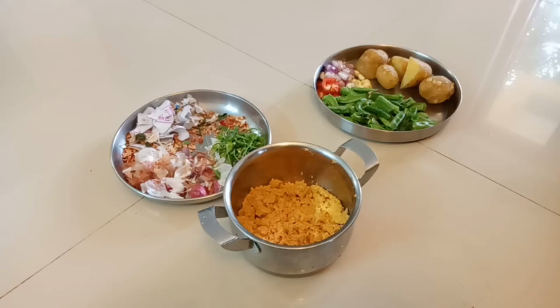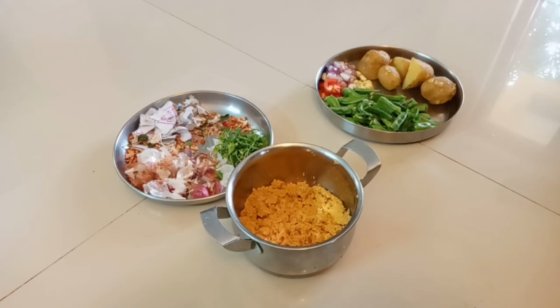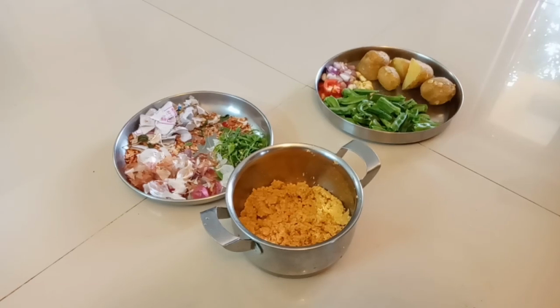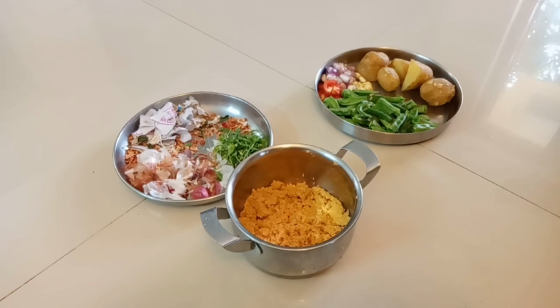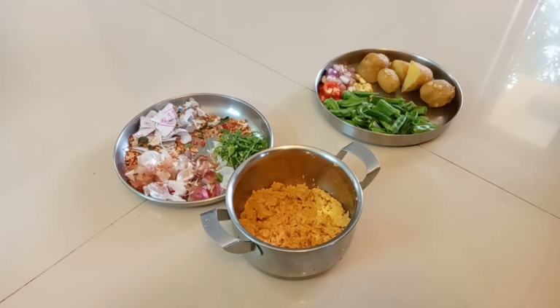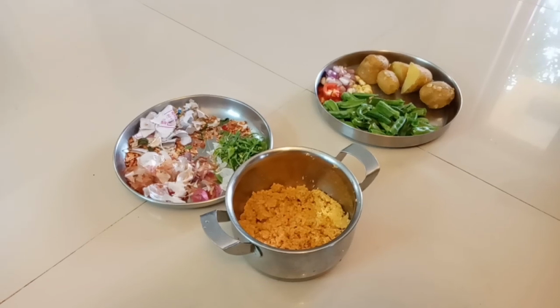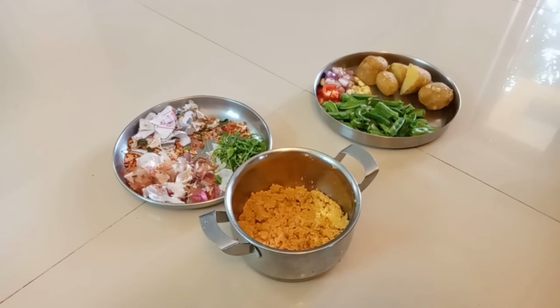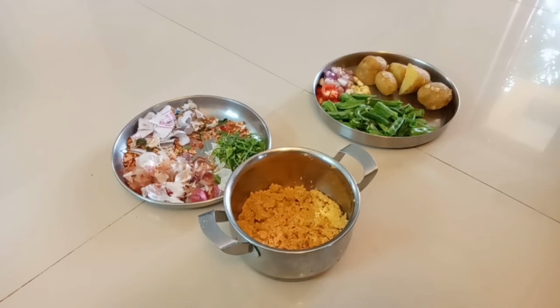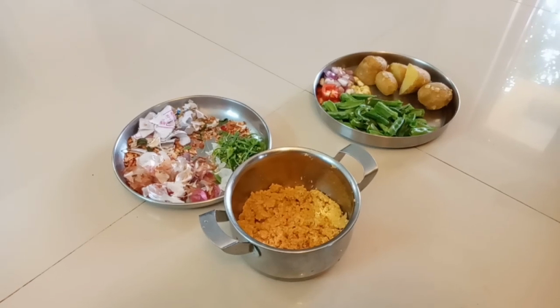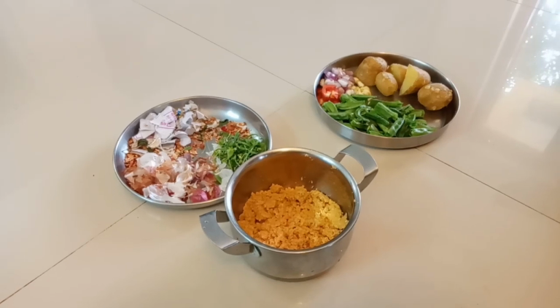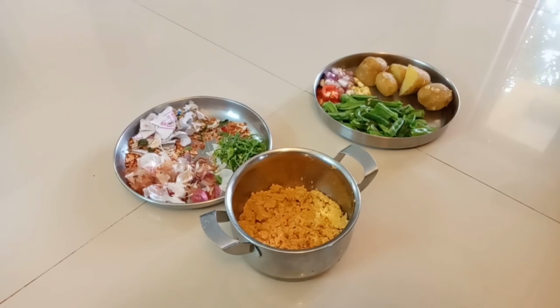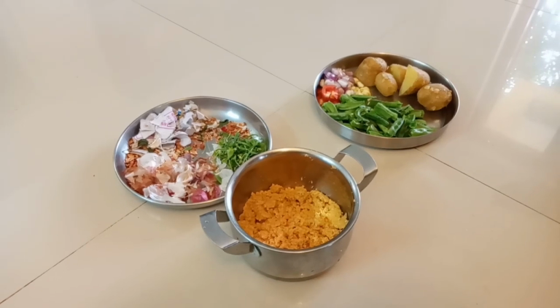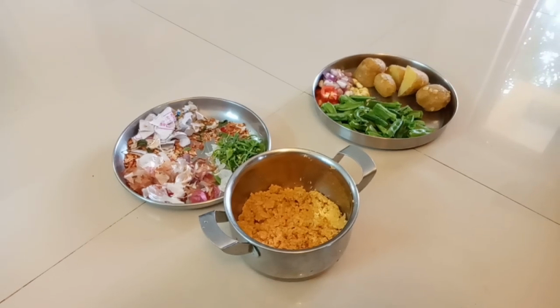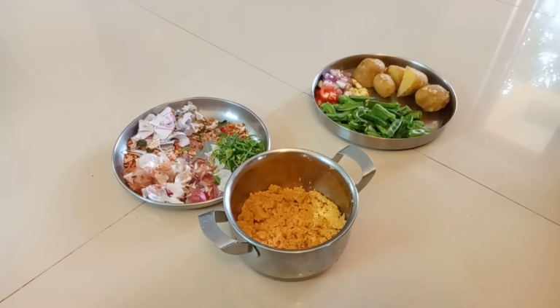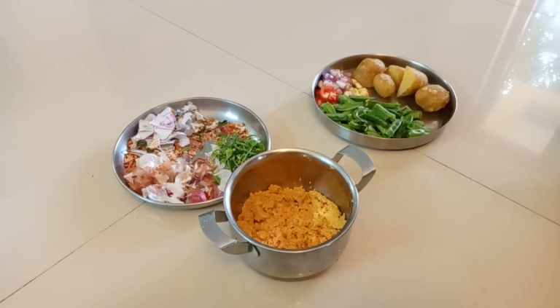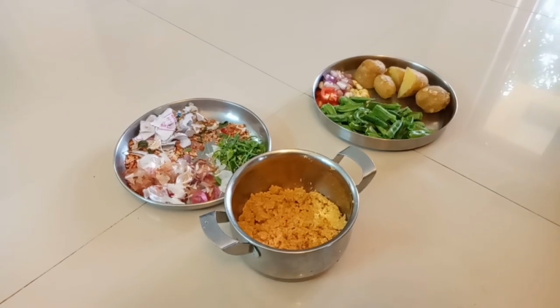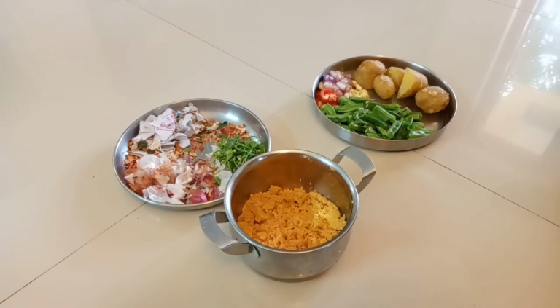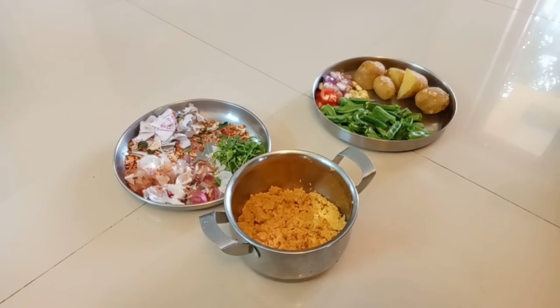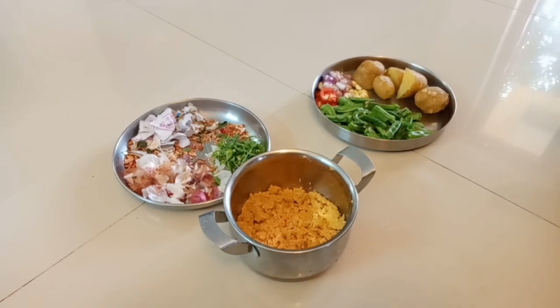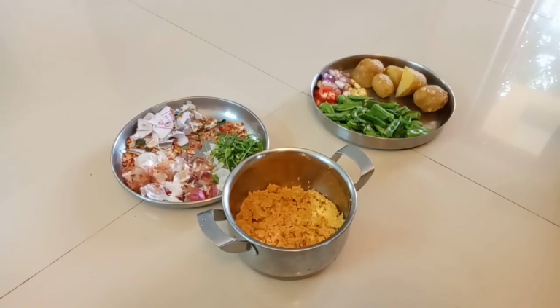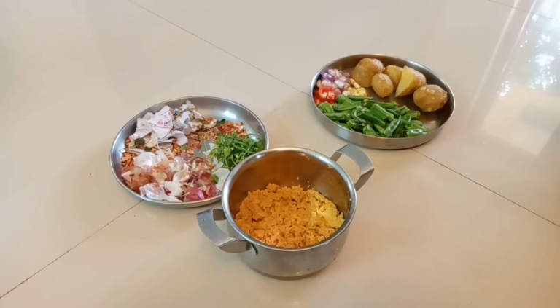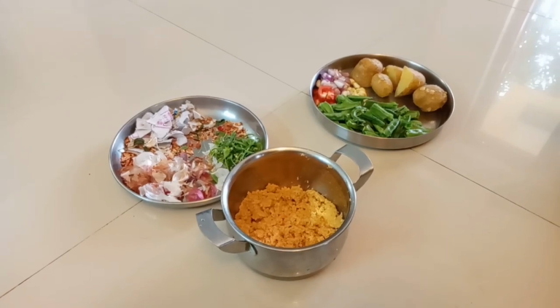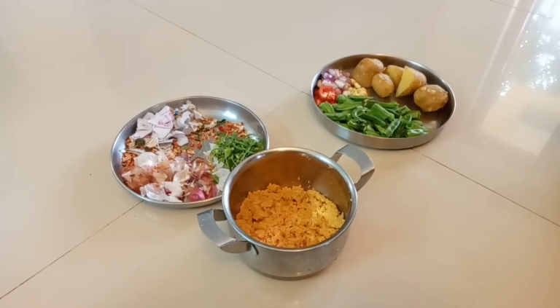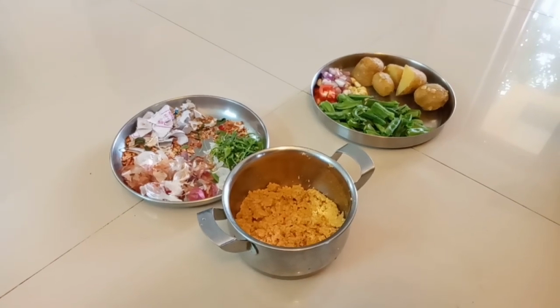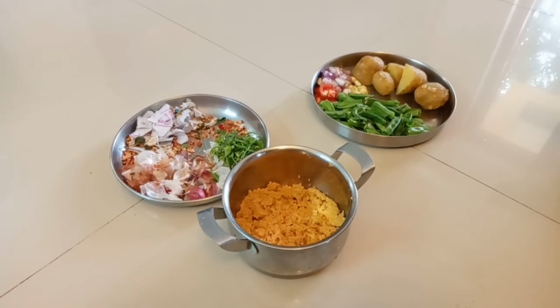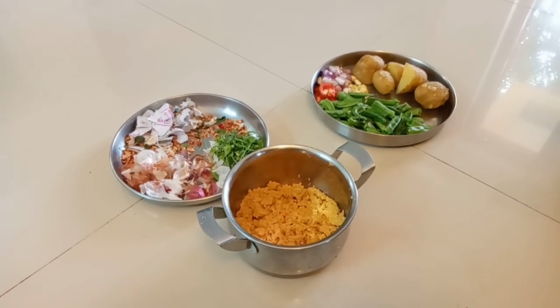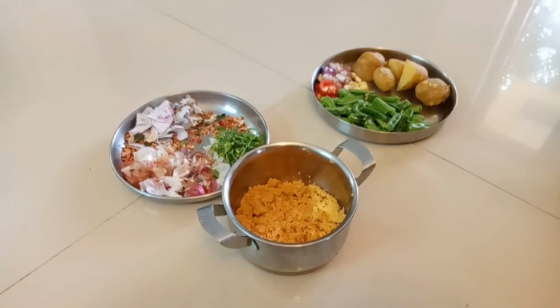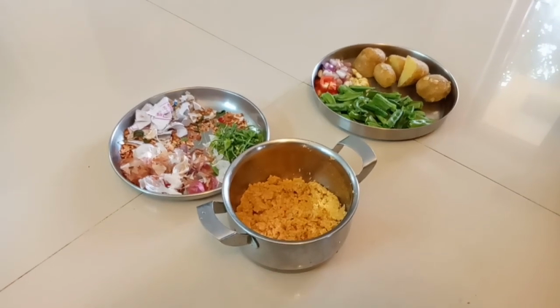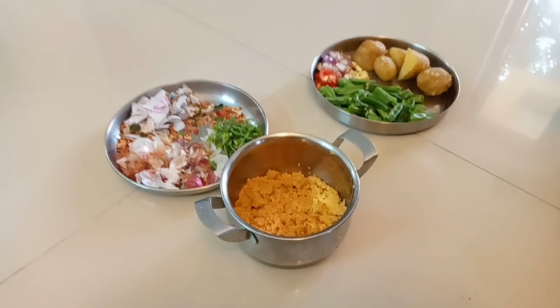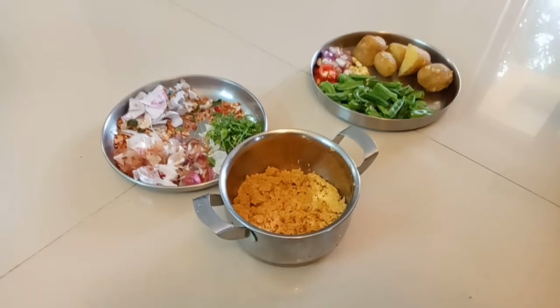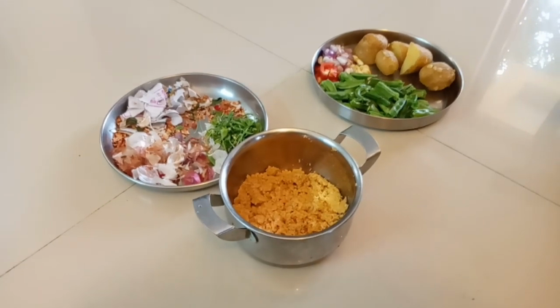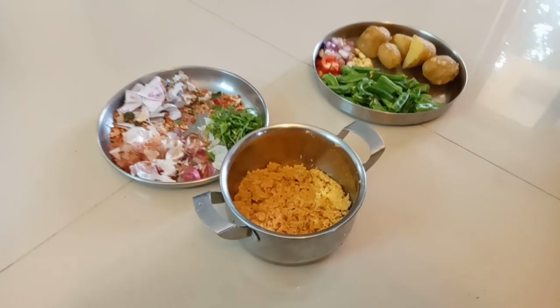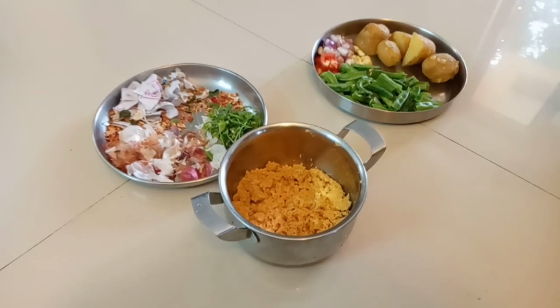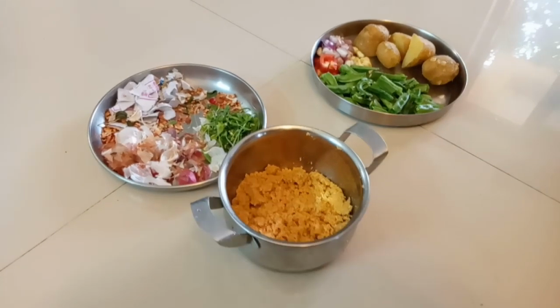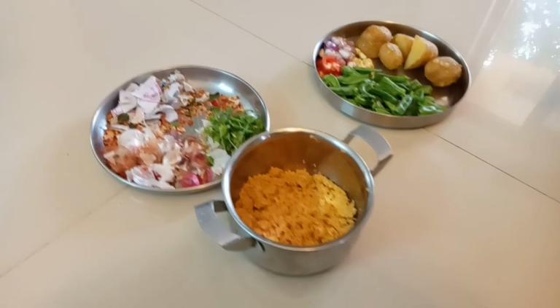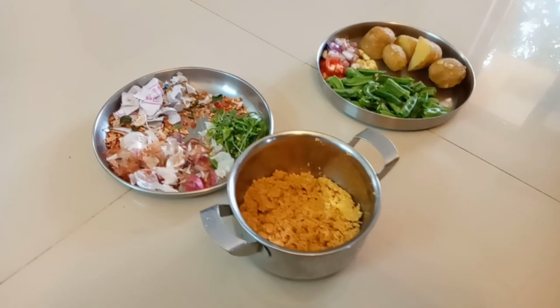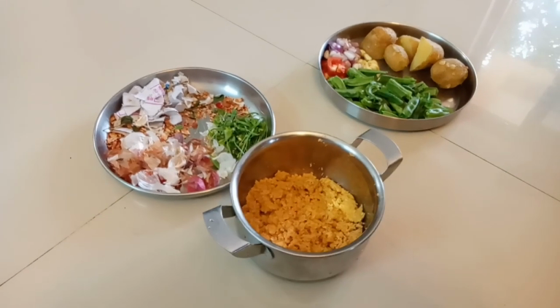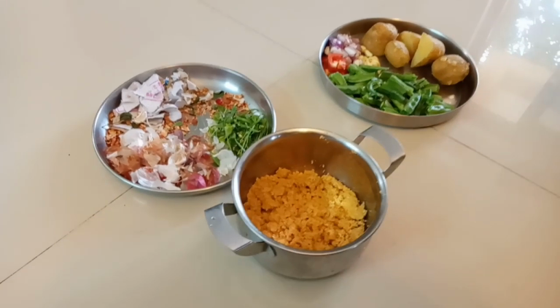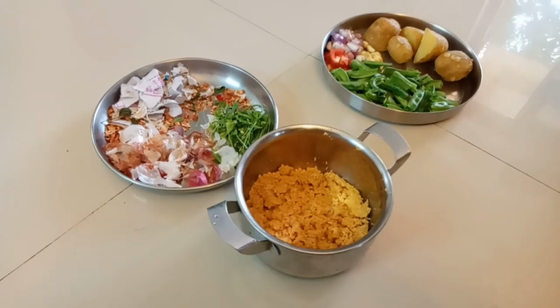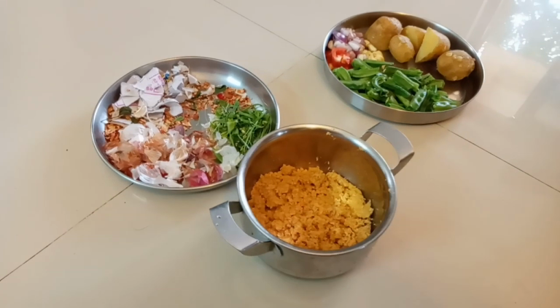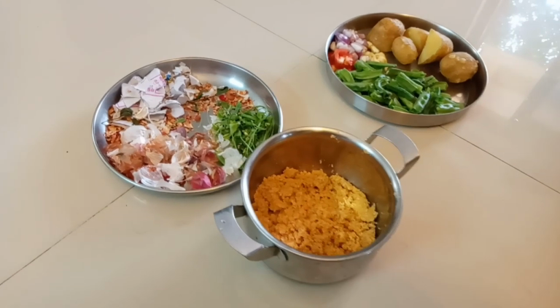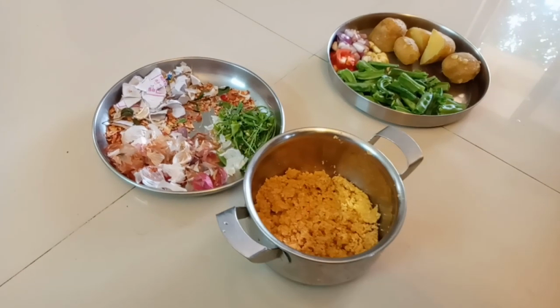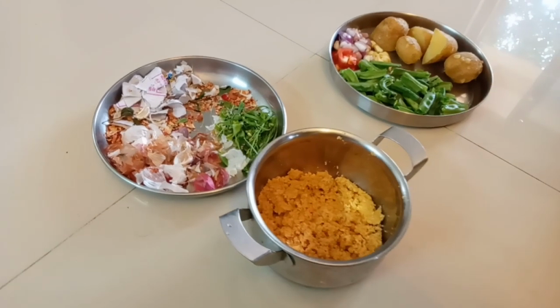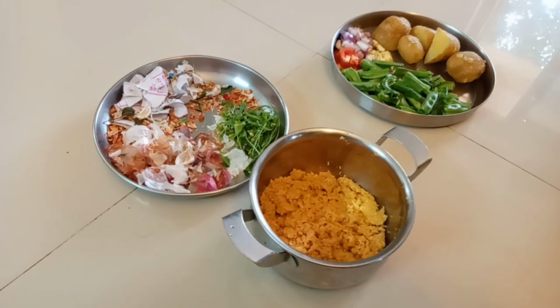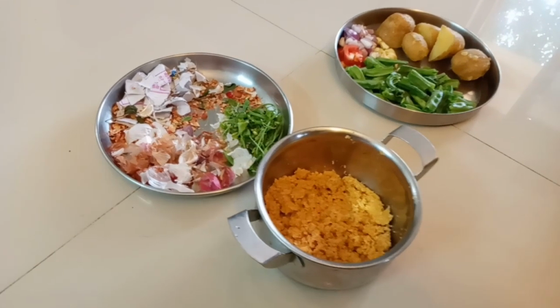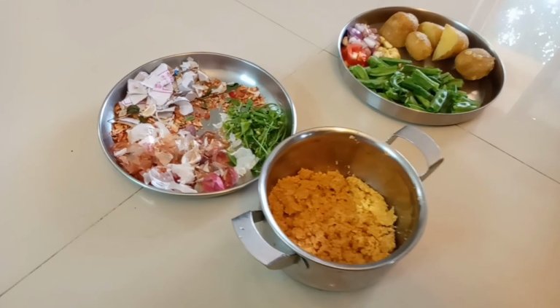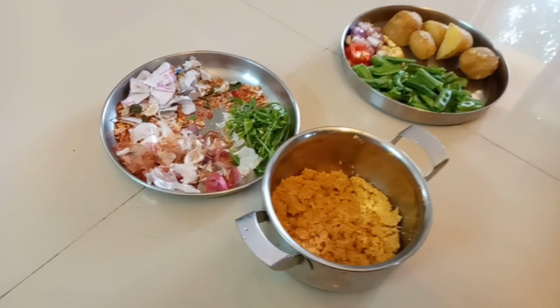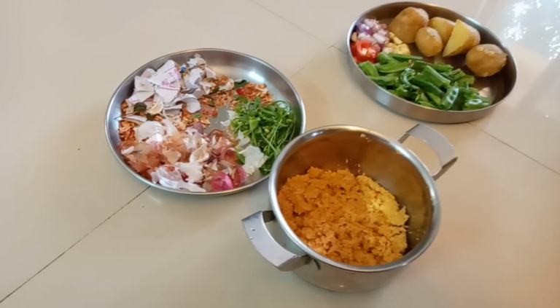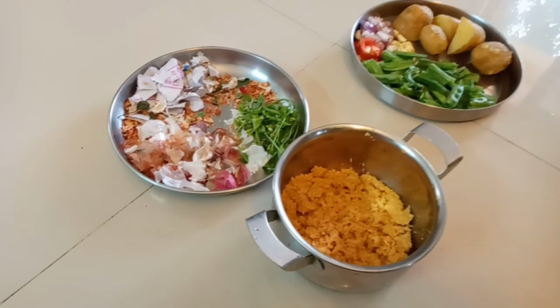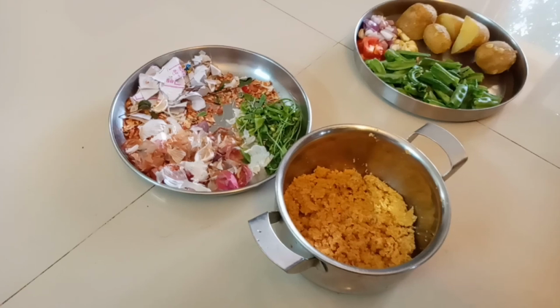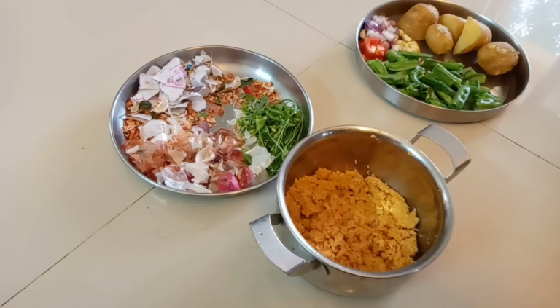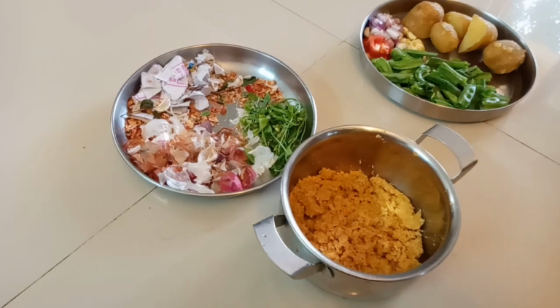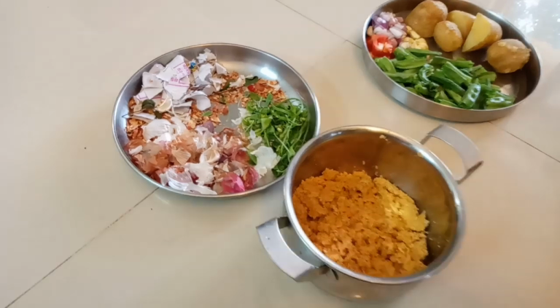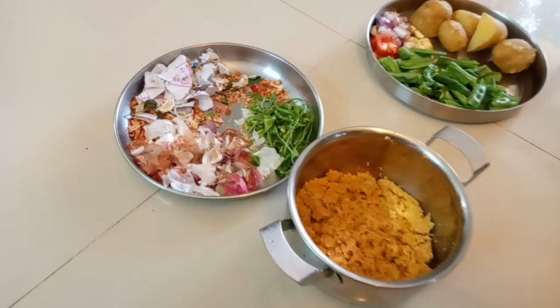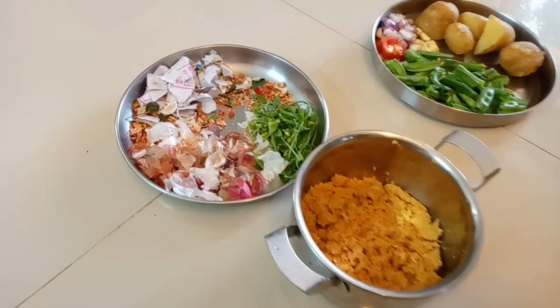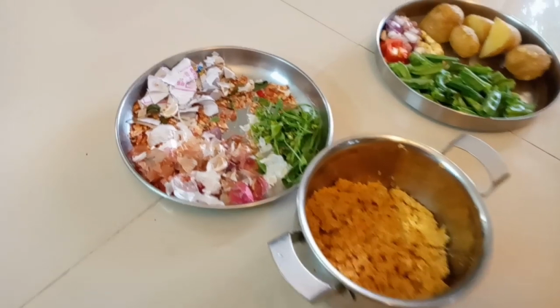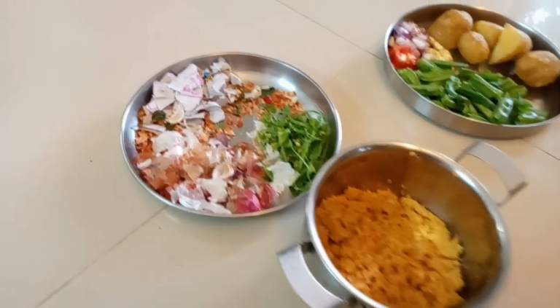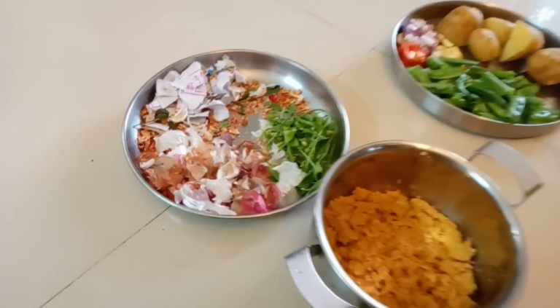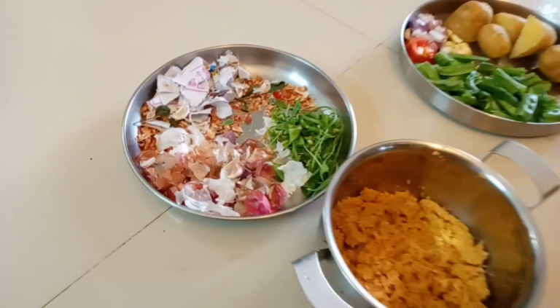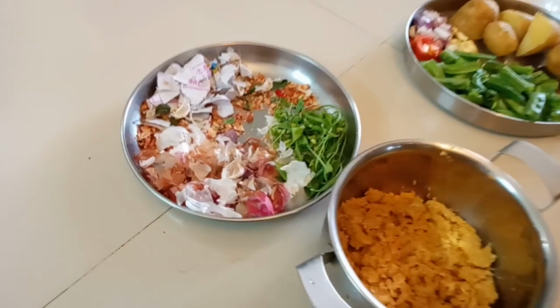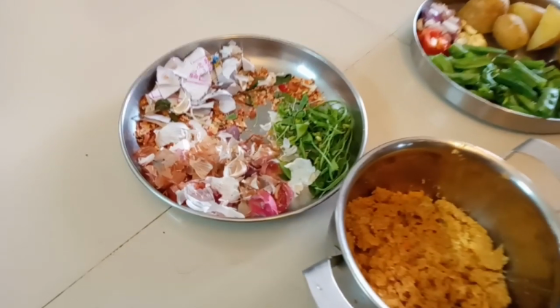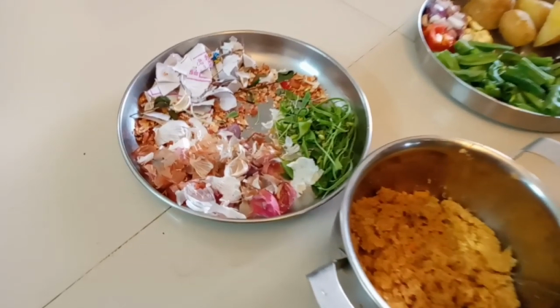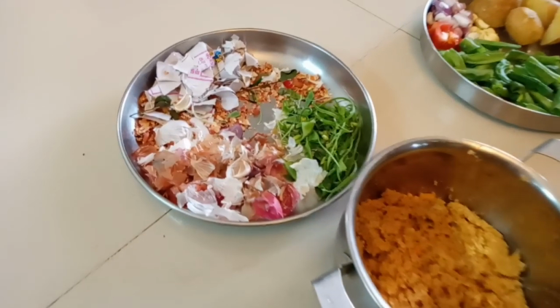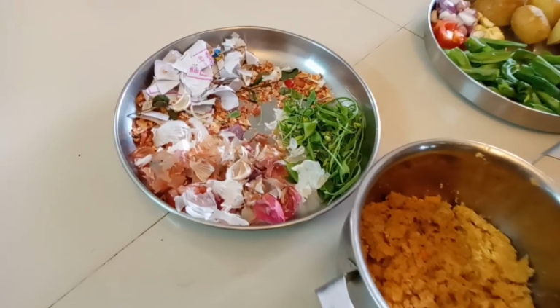Hi all! Welcome to my channel. These are all the ingredients of my channel. There are many good things in the community.